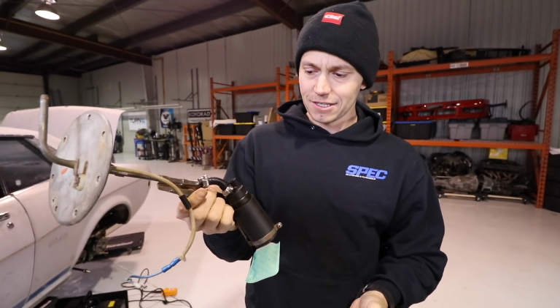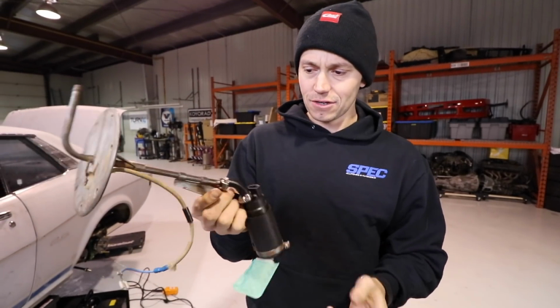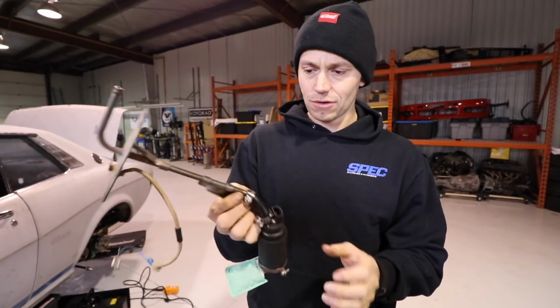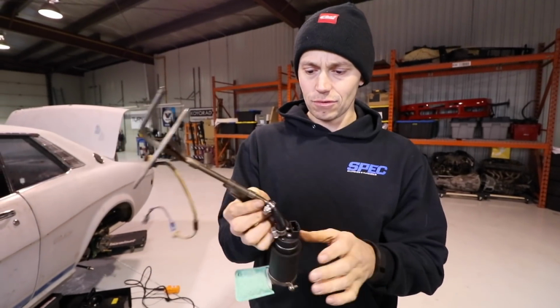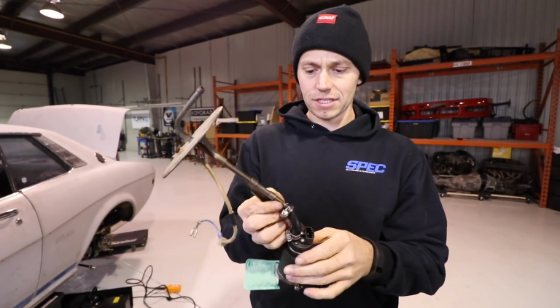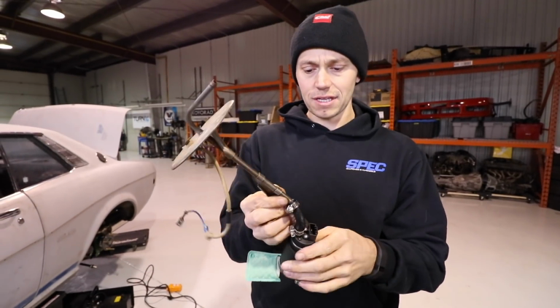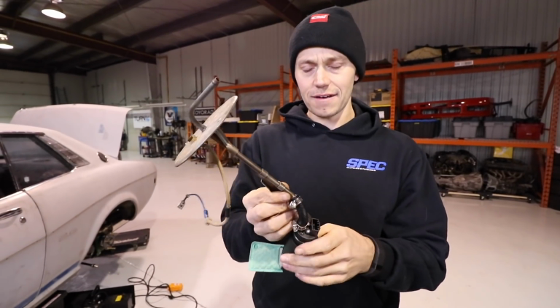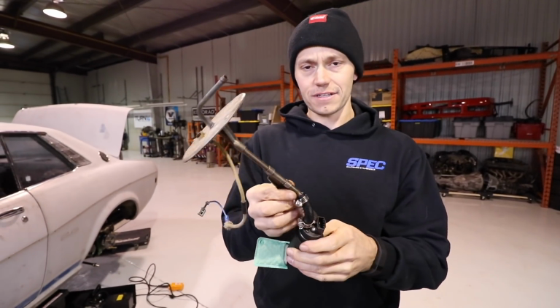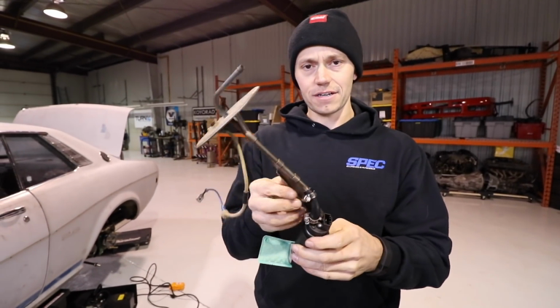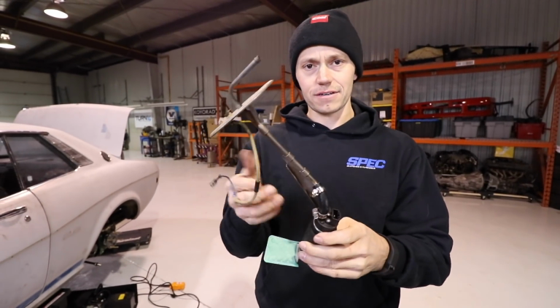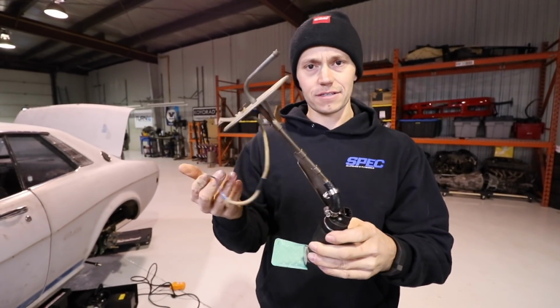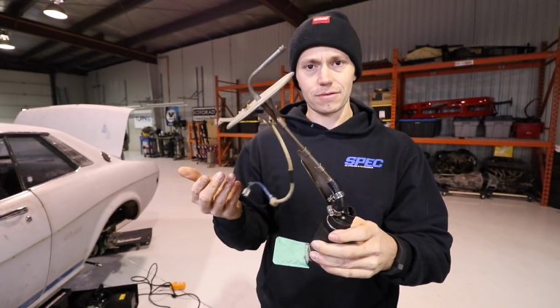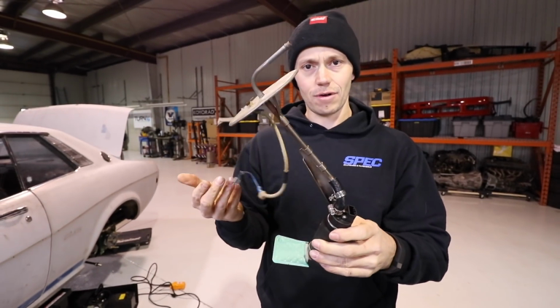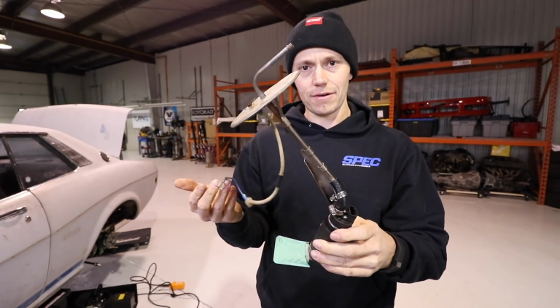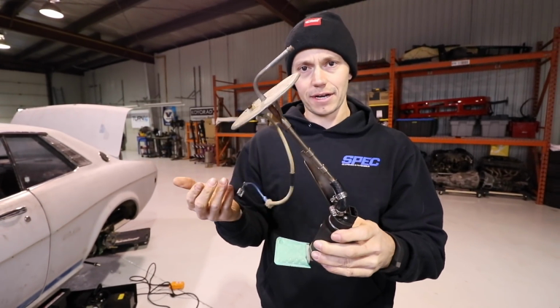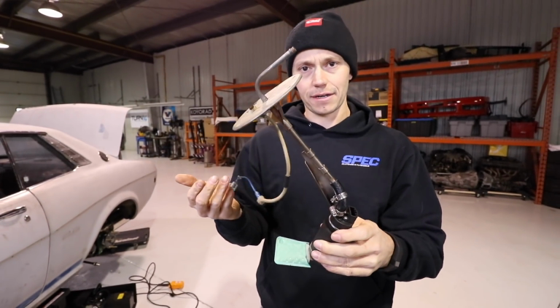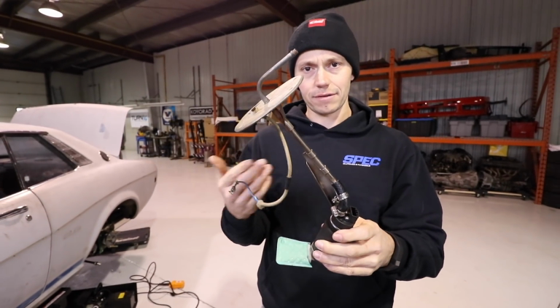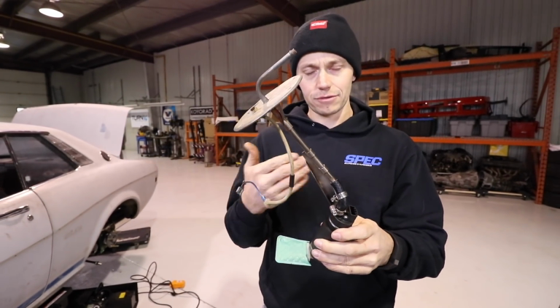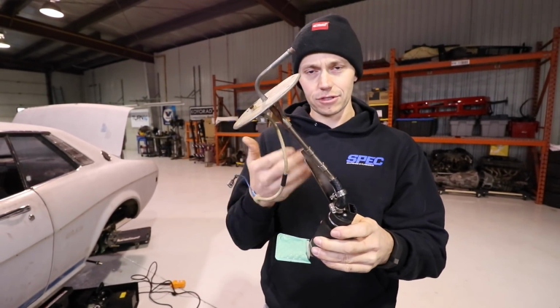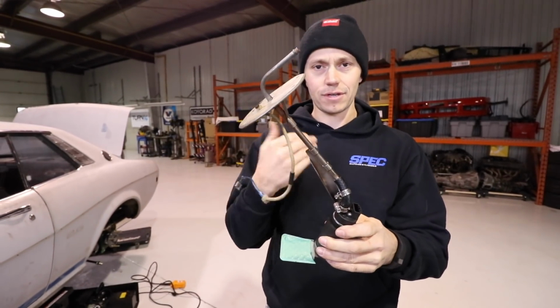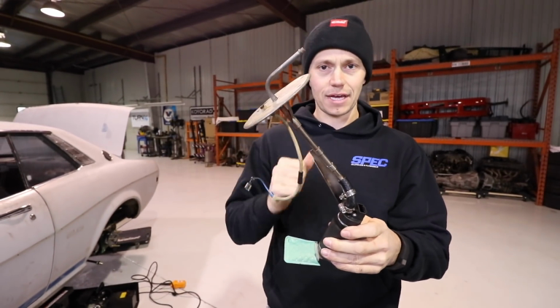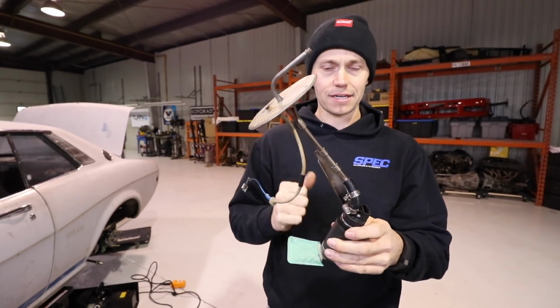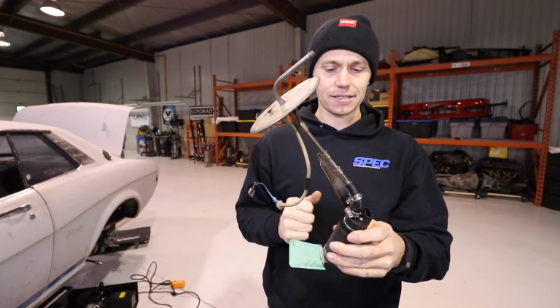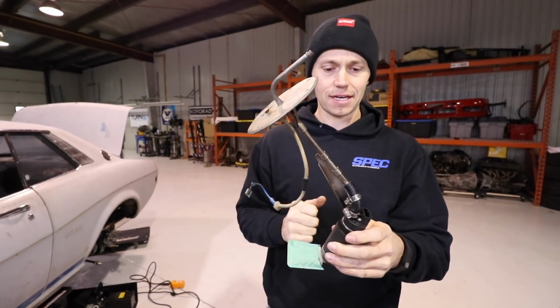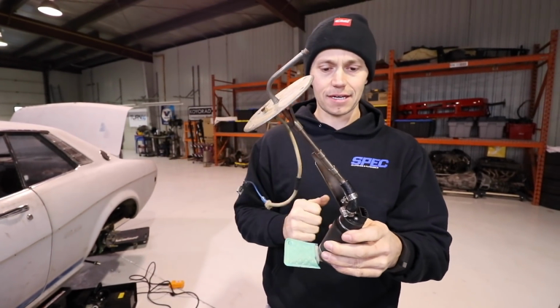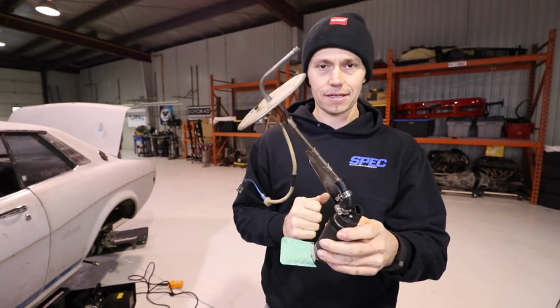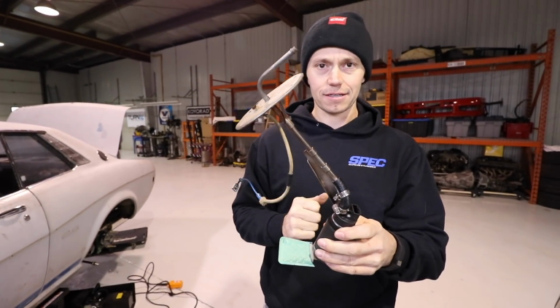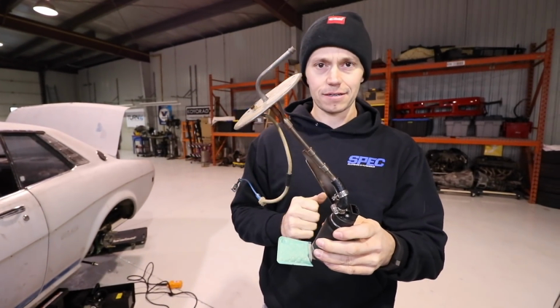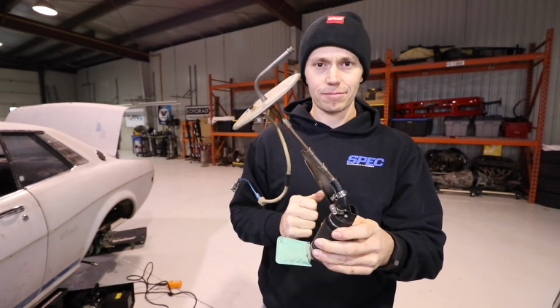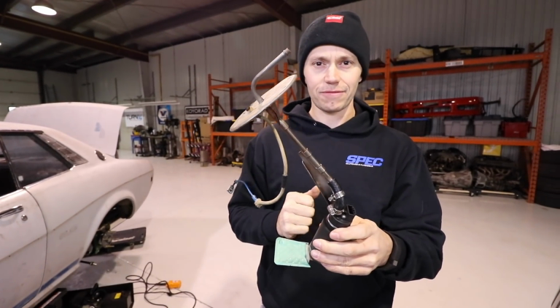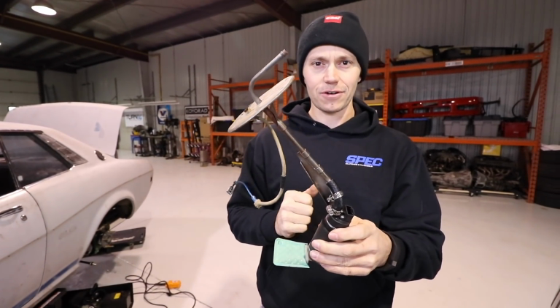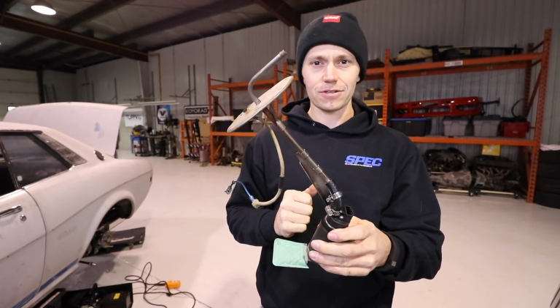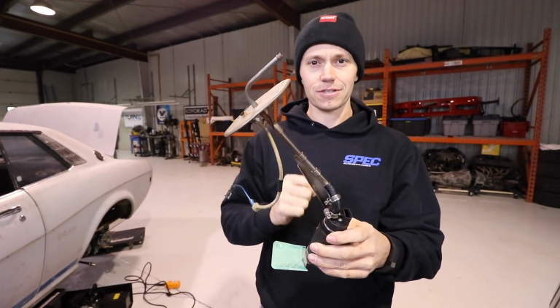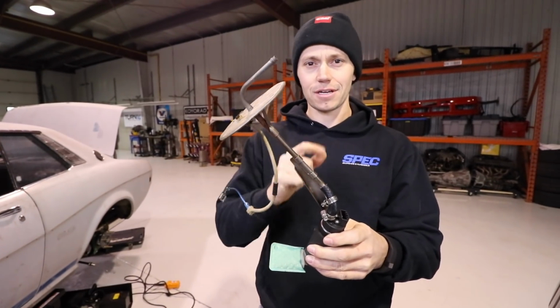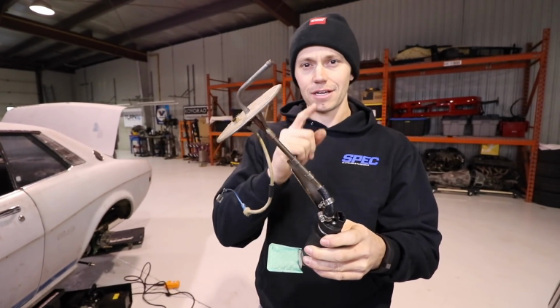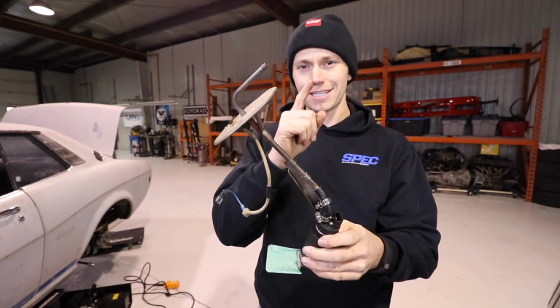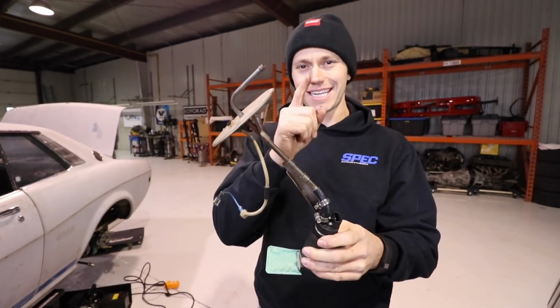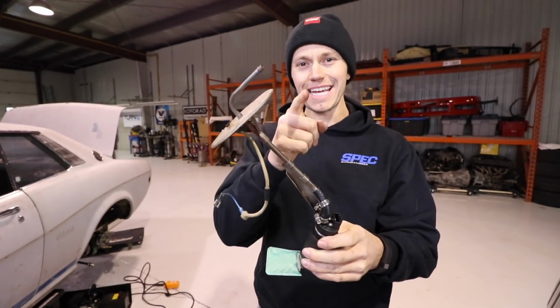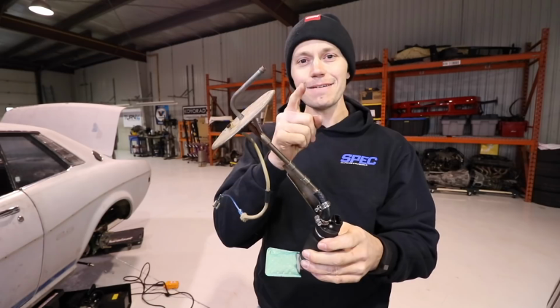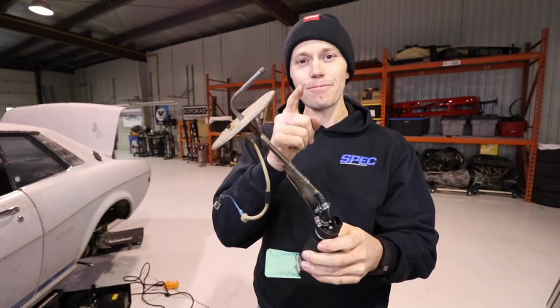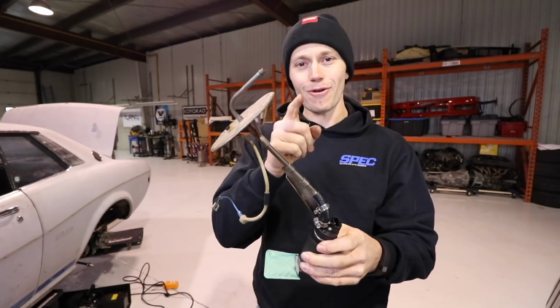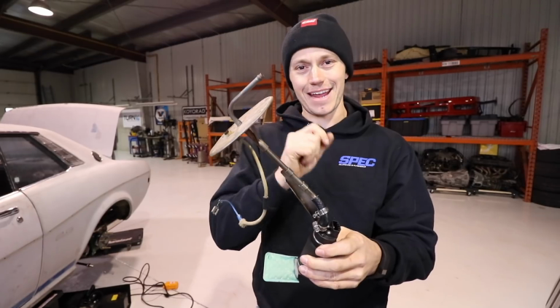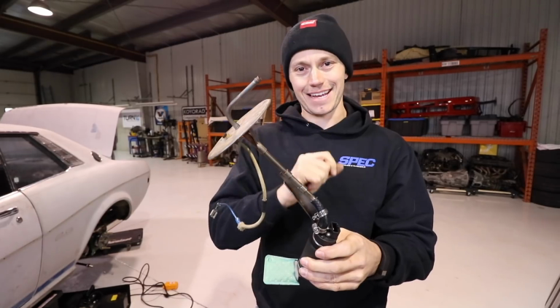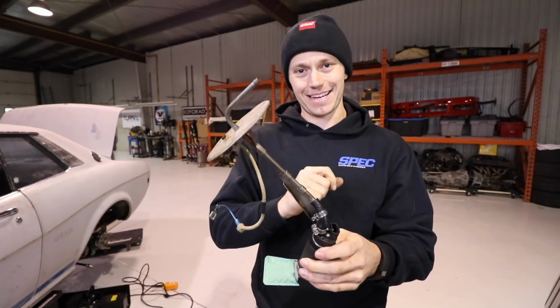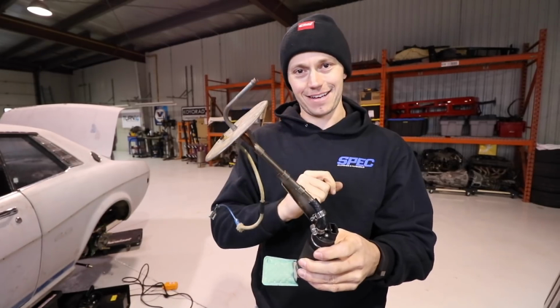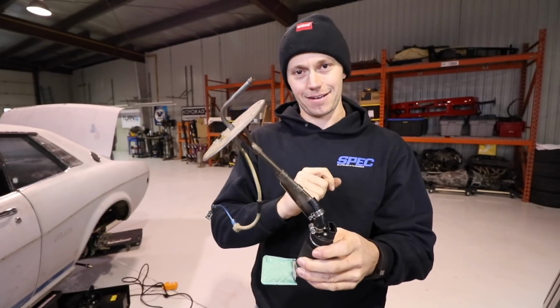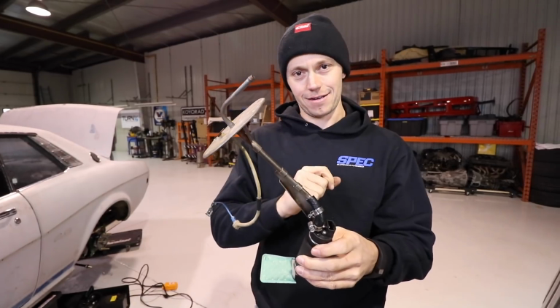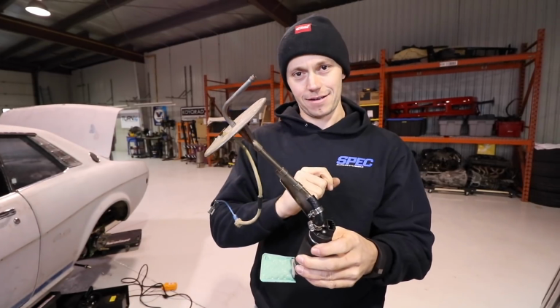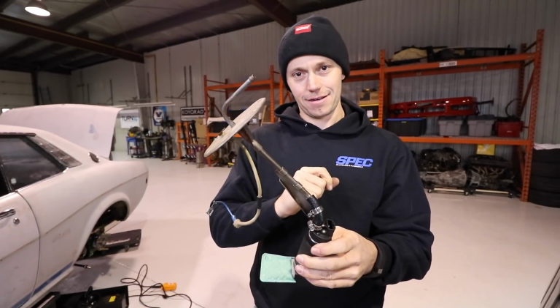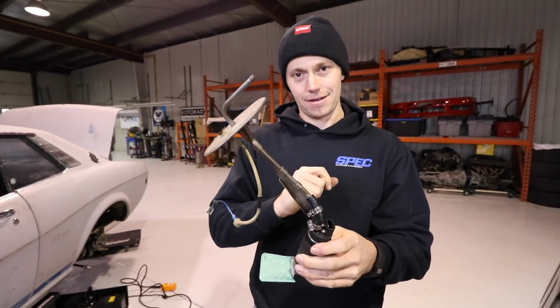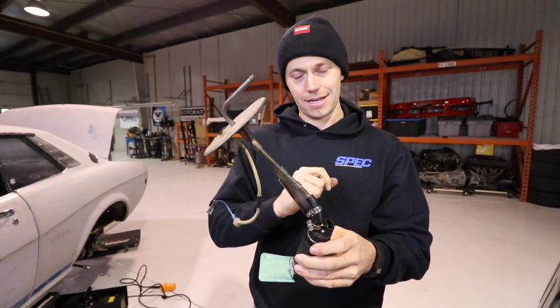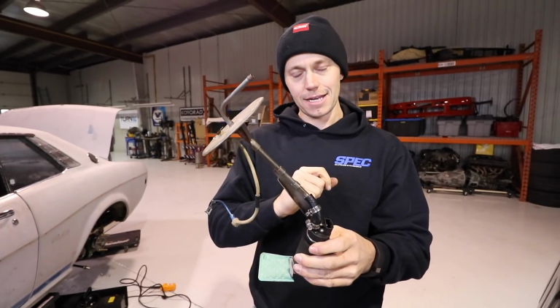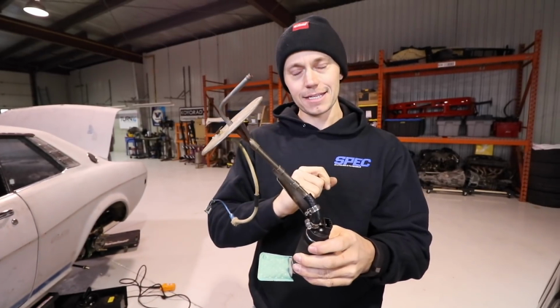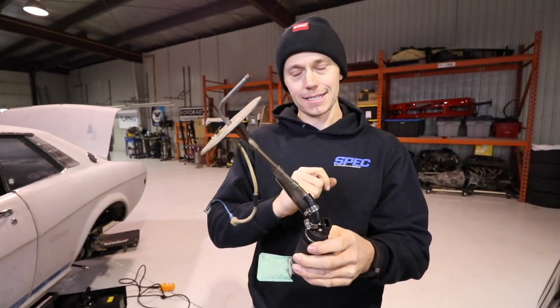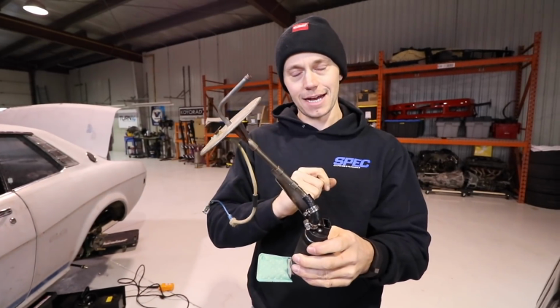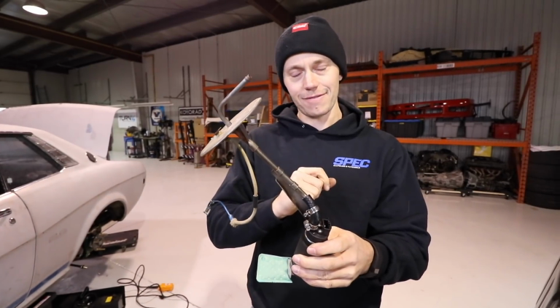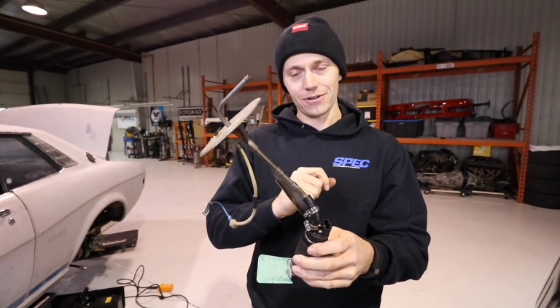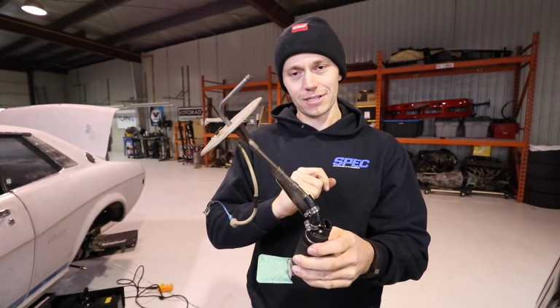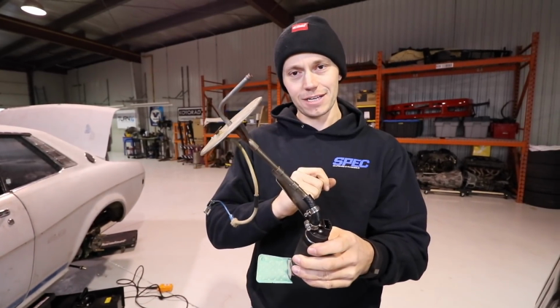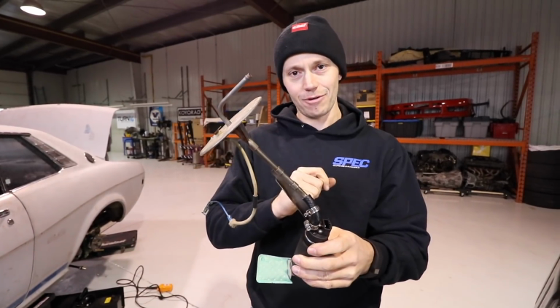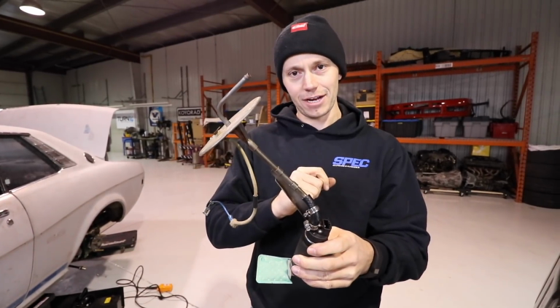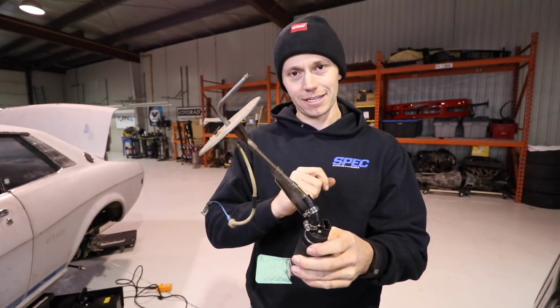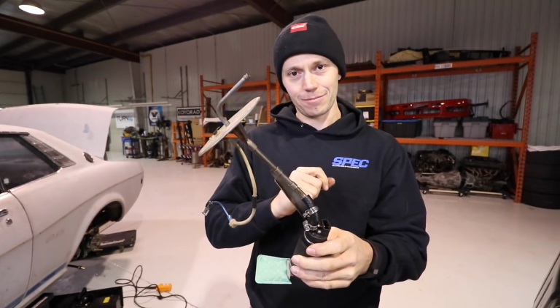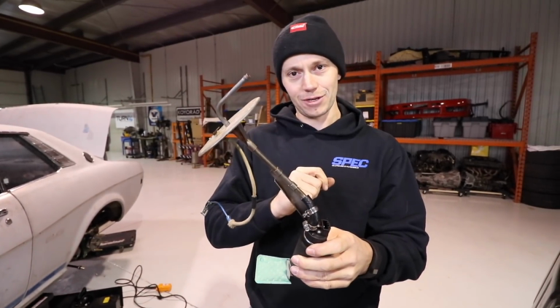What's left here is the wiring — we'll show you that in a sec. But first, tea break.